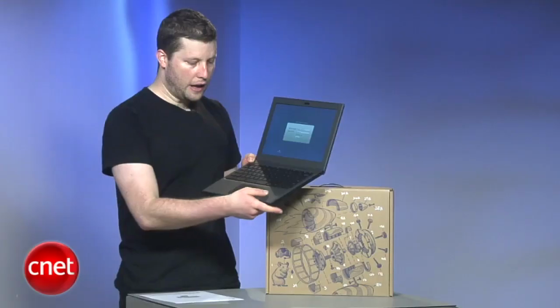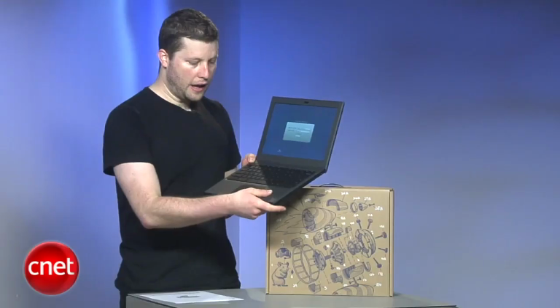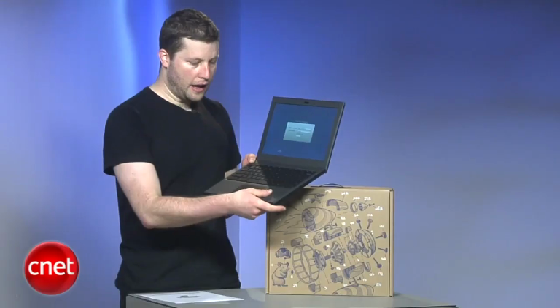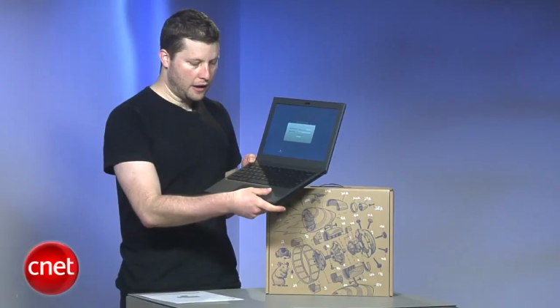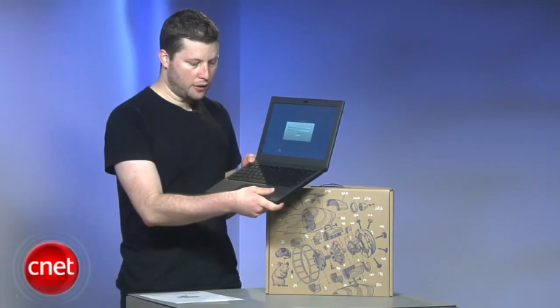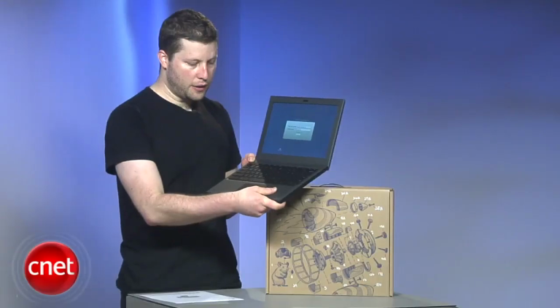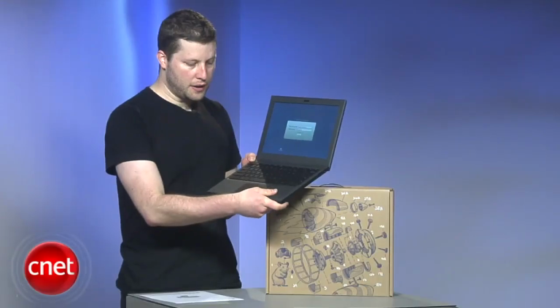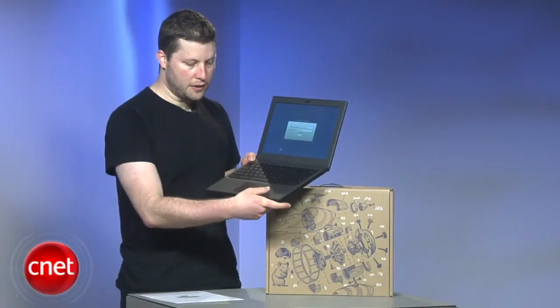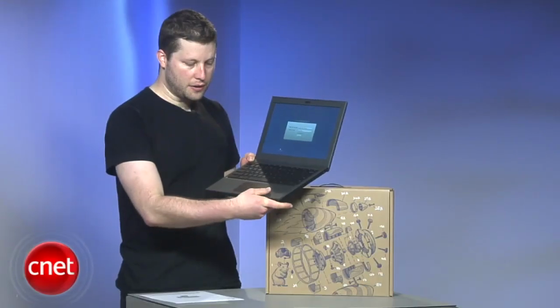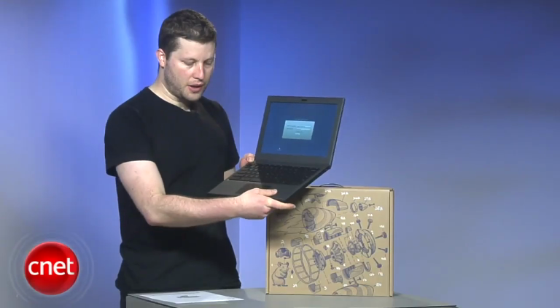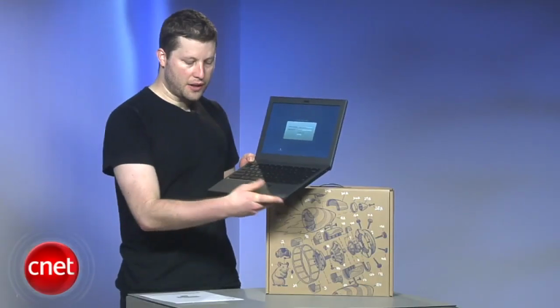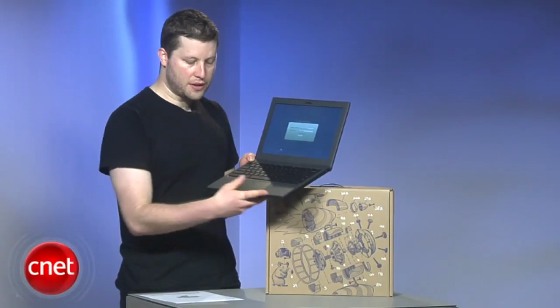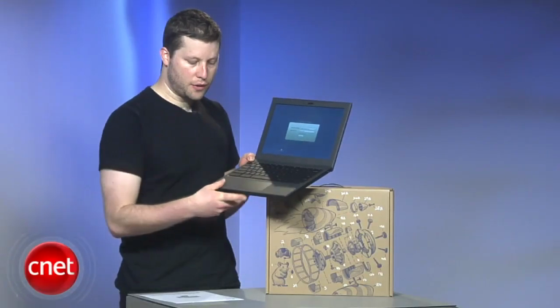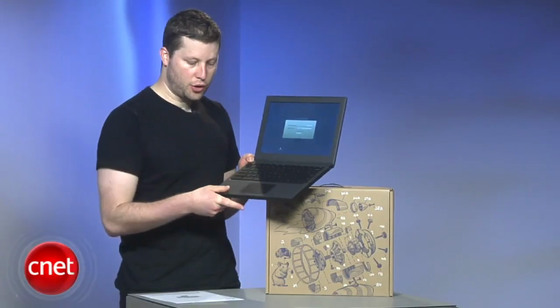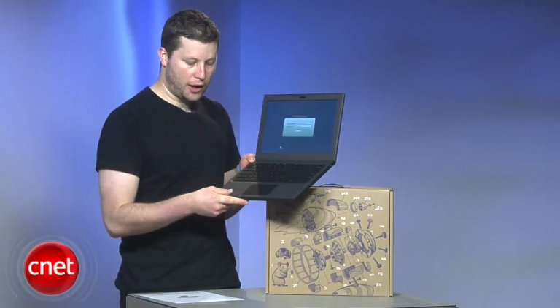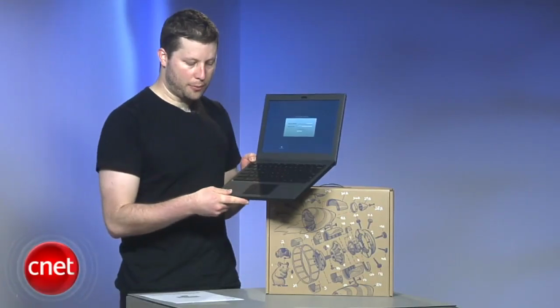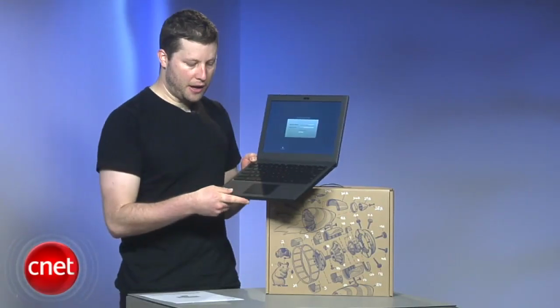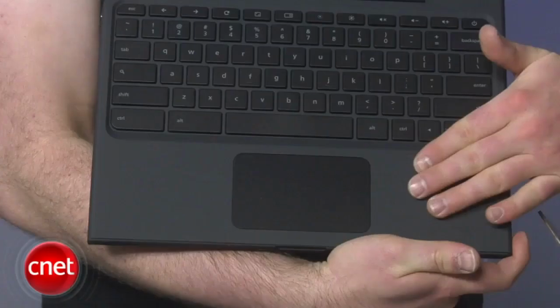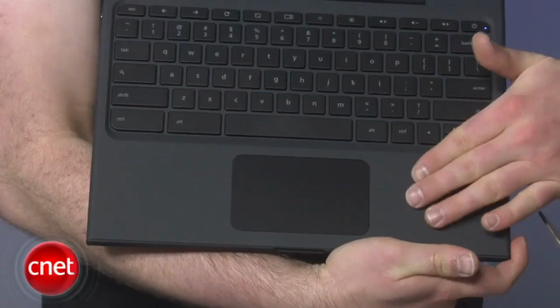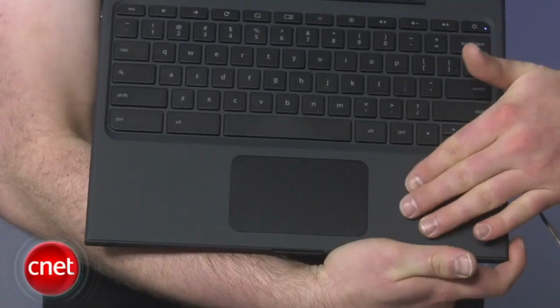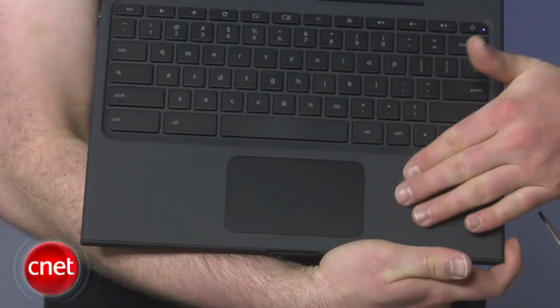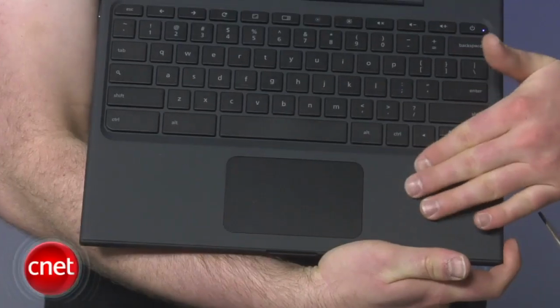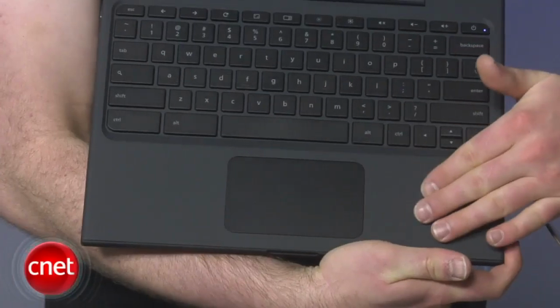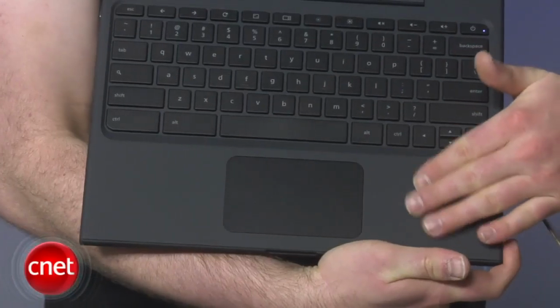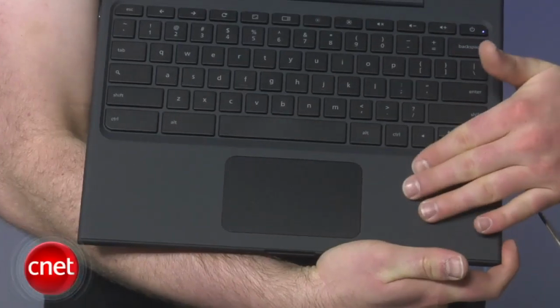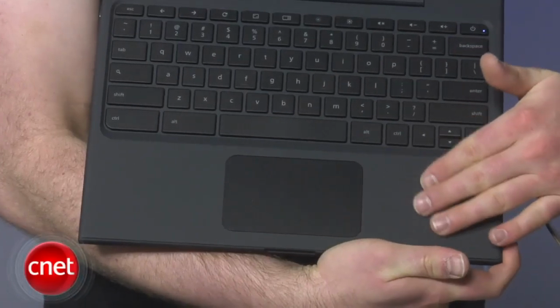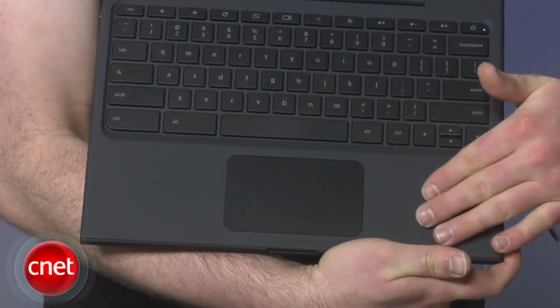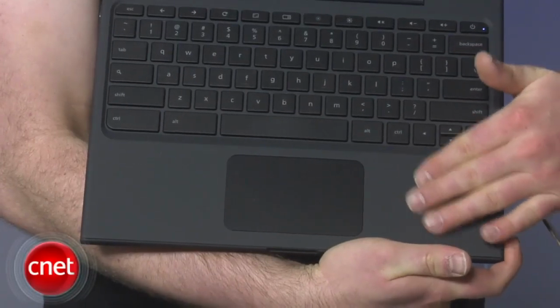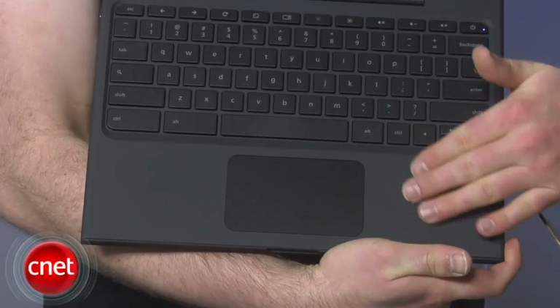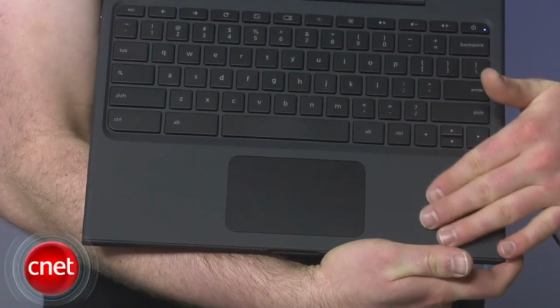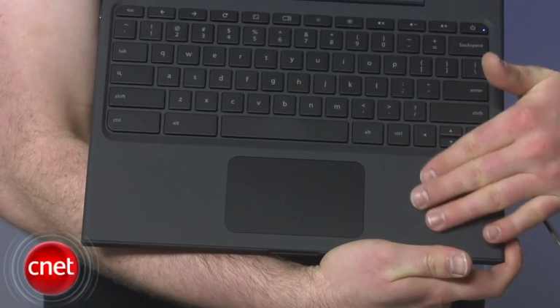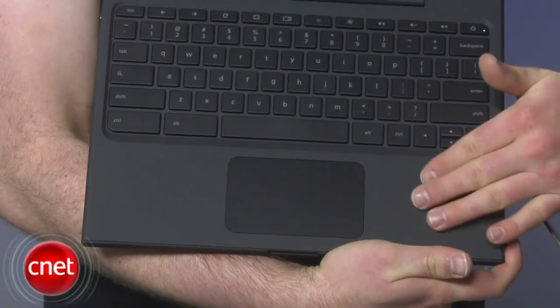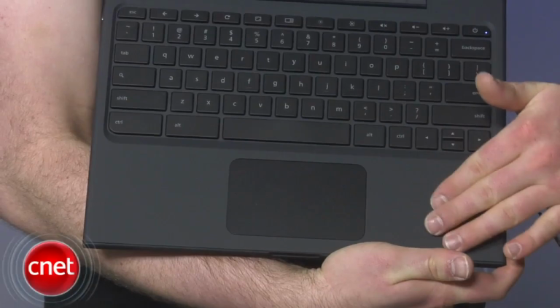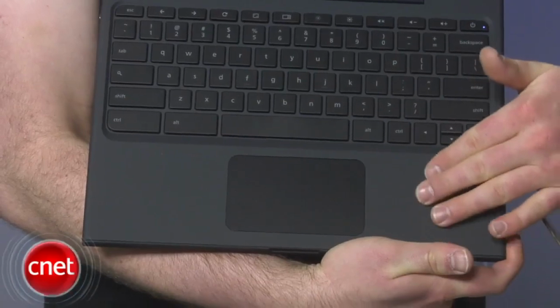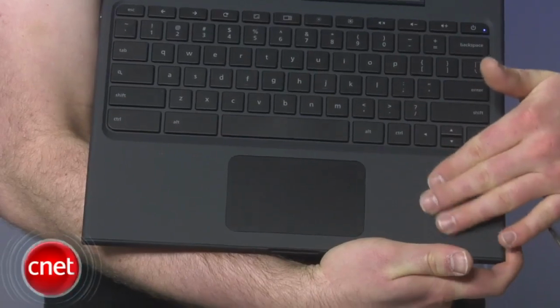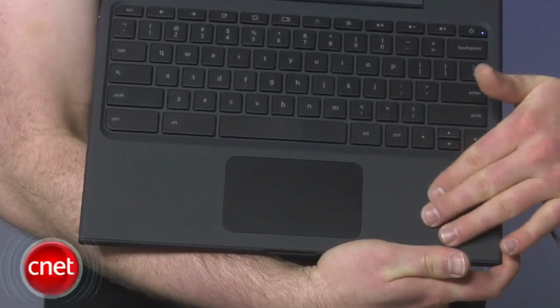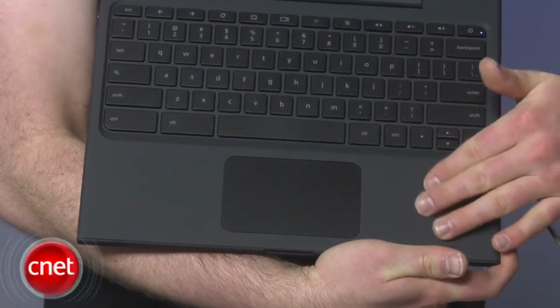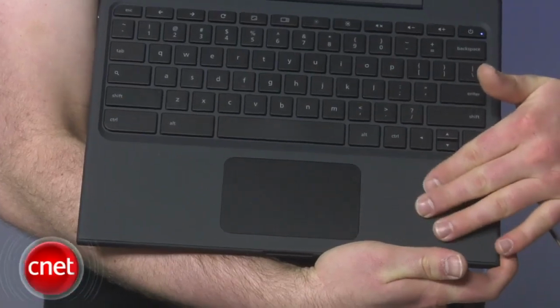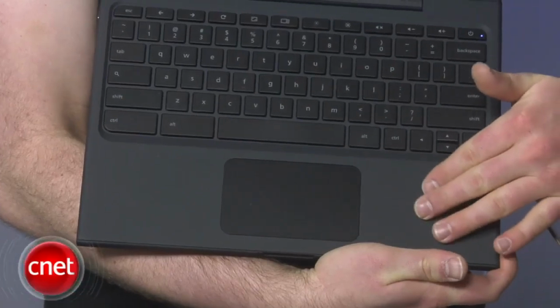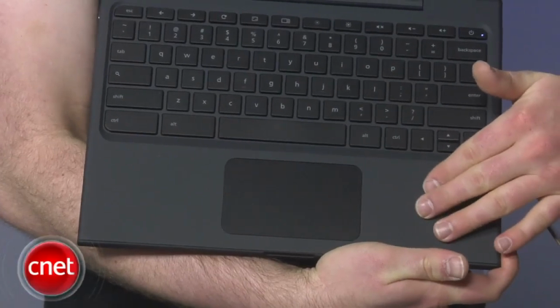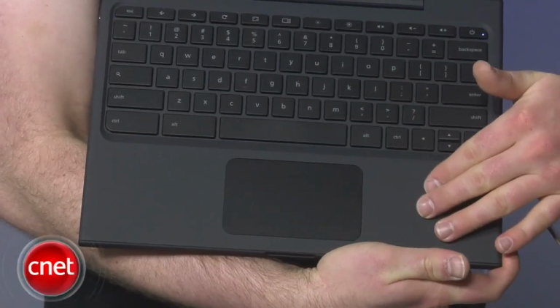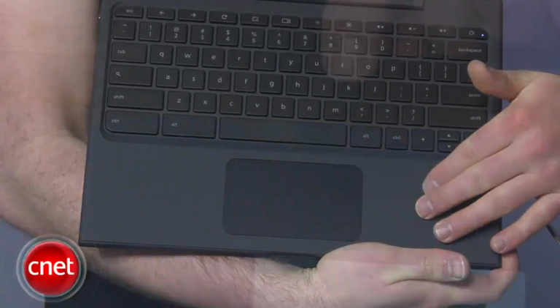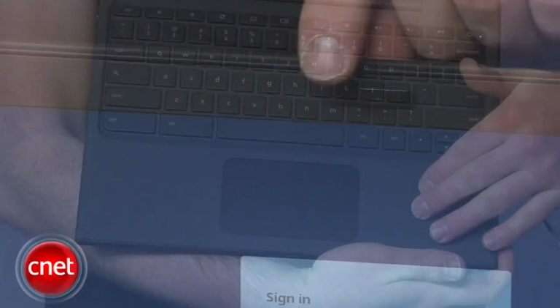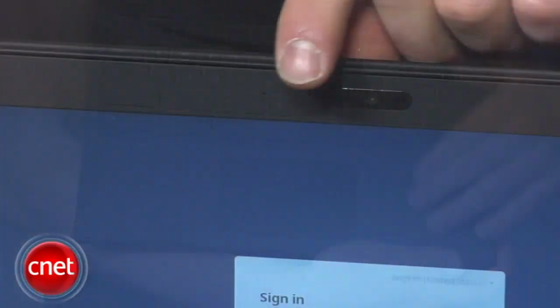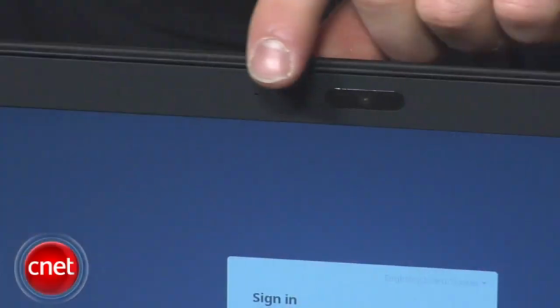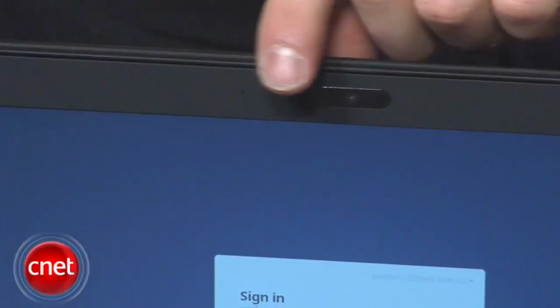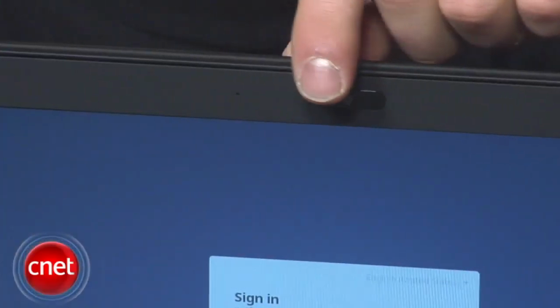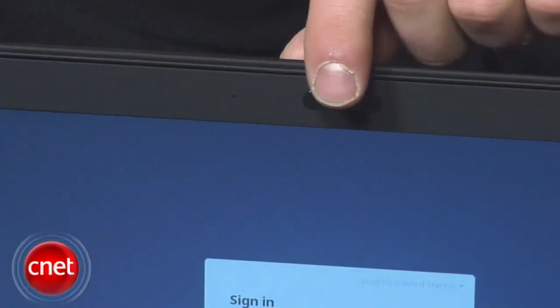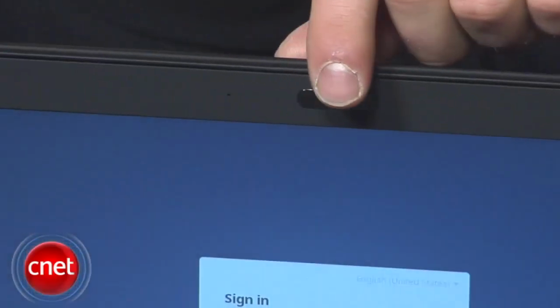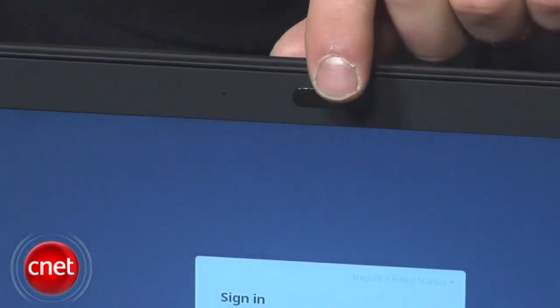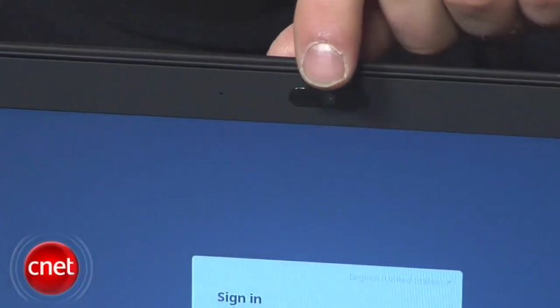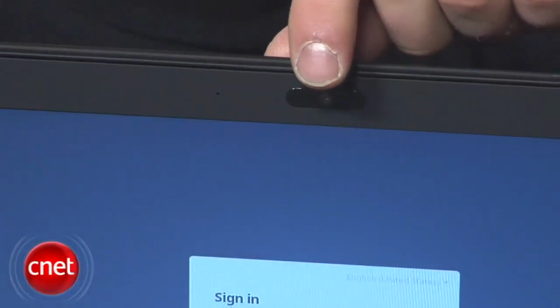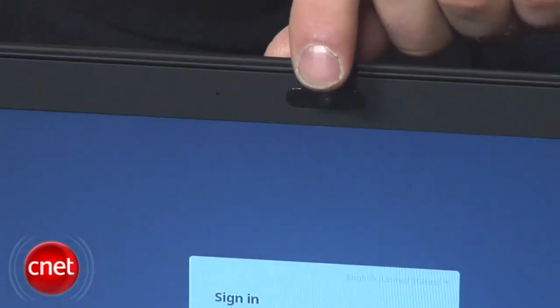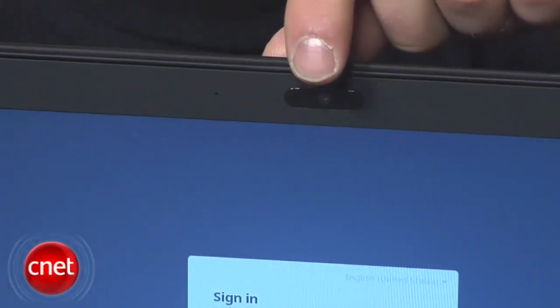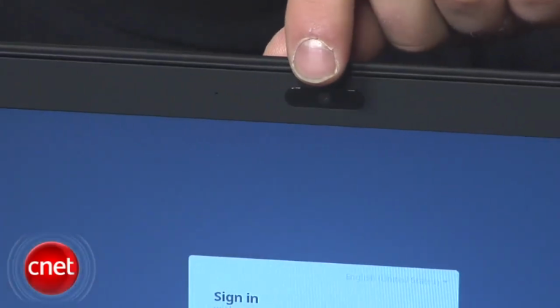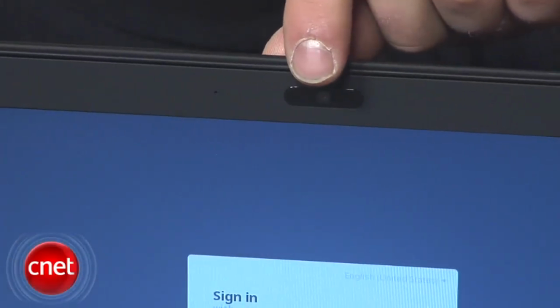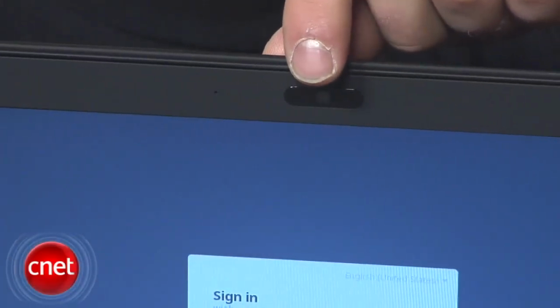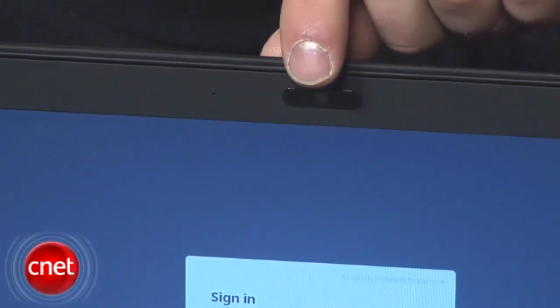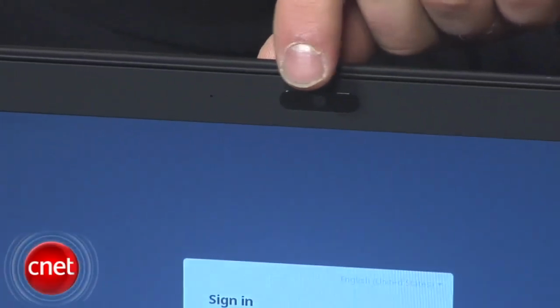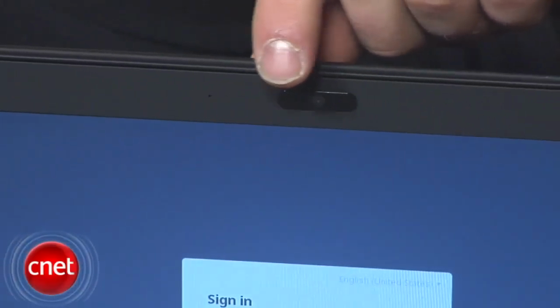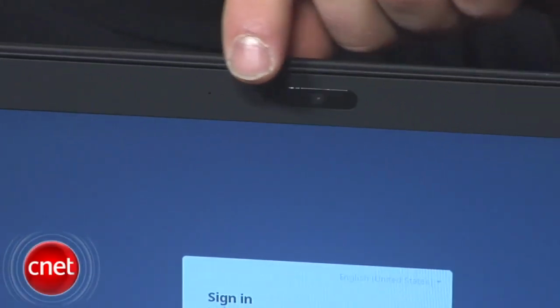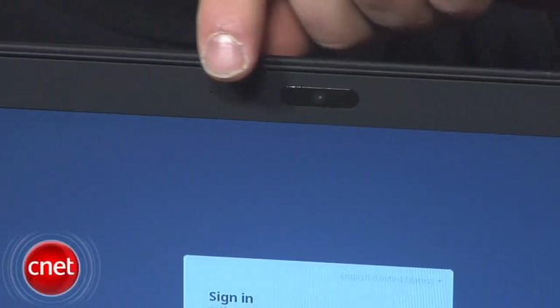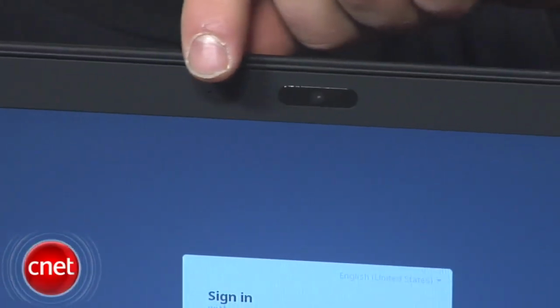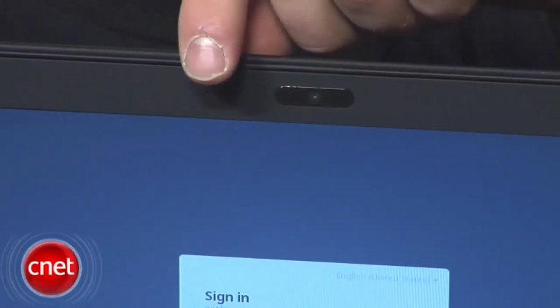The sides of the trackpad are rubberized, which makes it really easy to rest your wrists on. And up here, there's also a webcam.